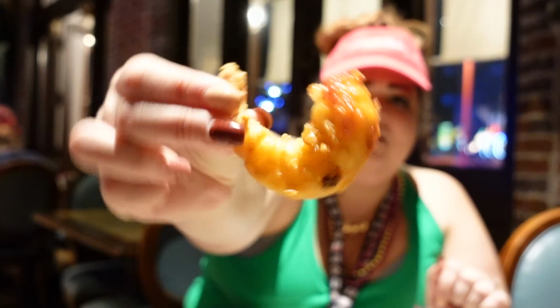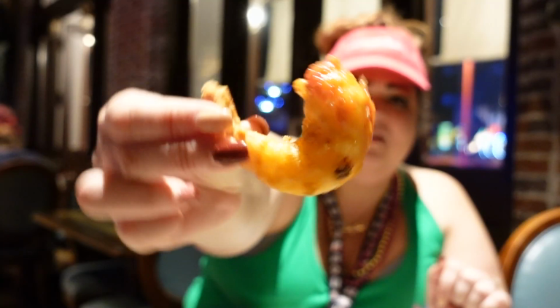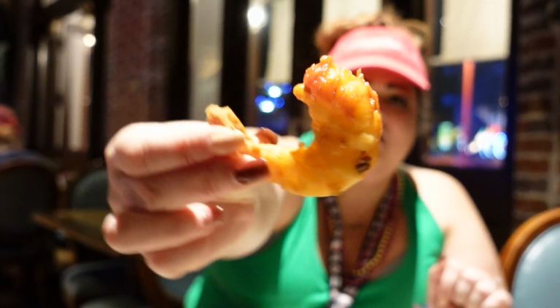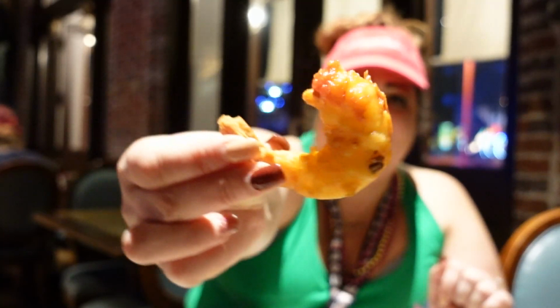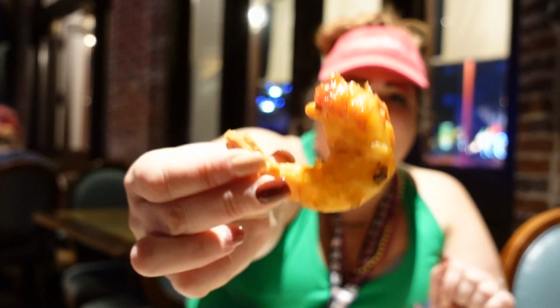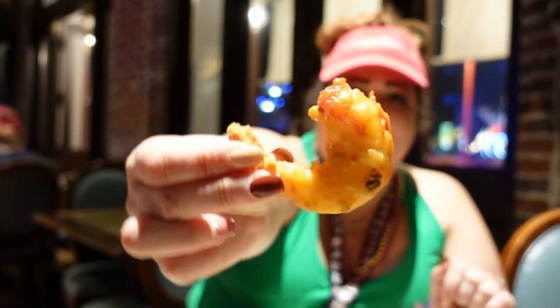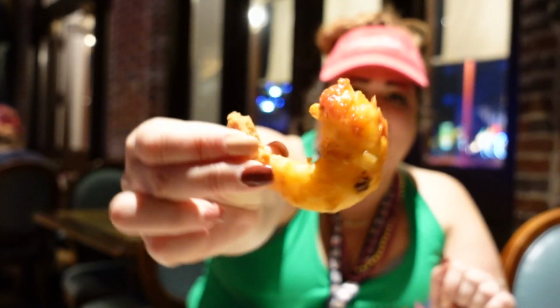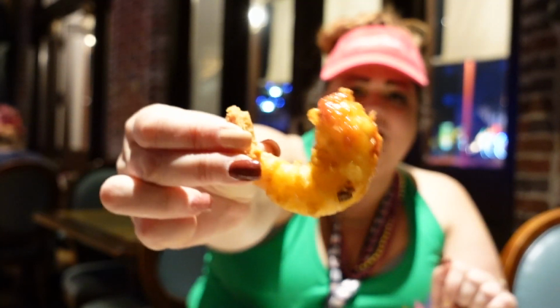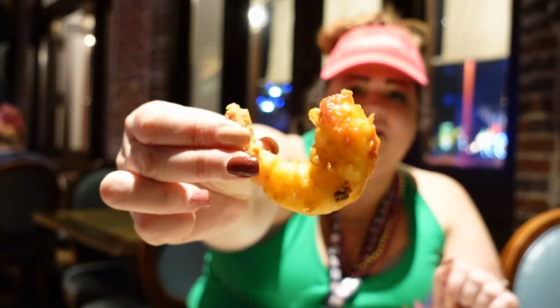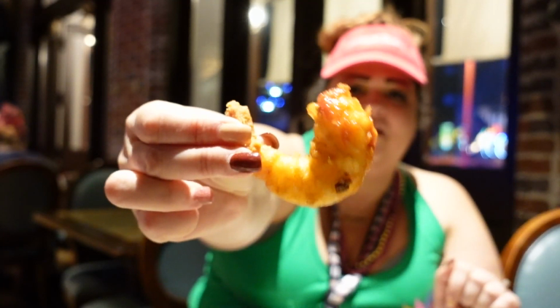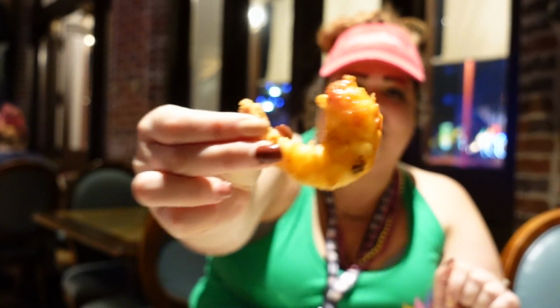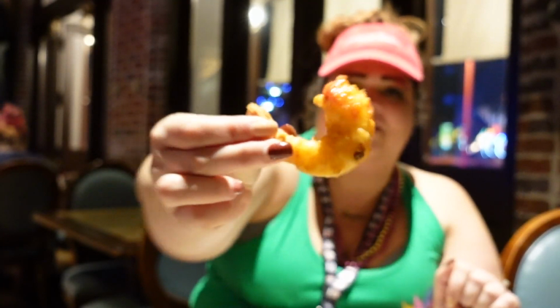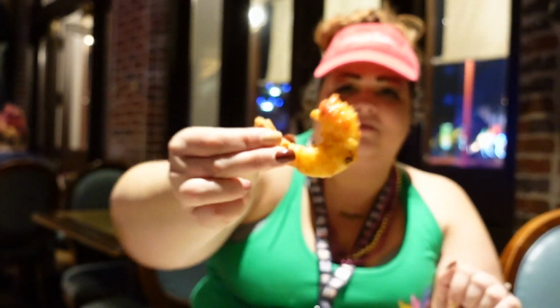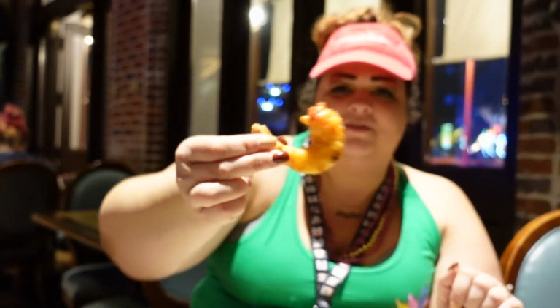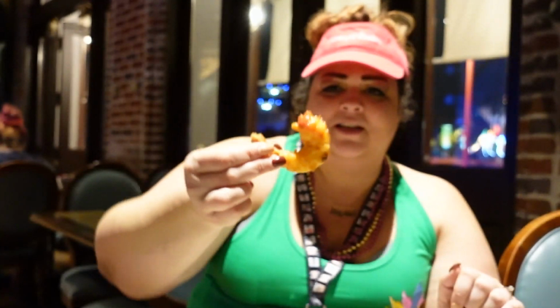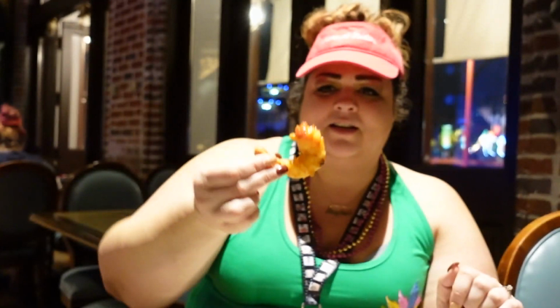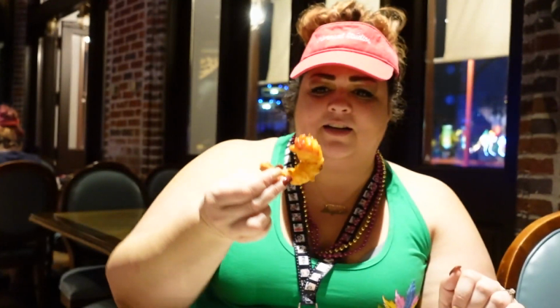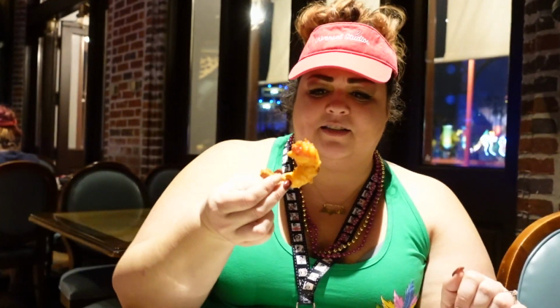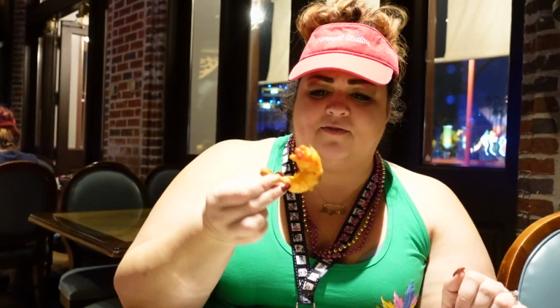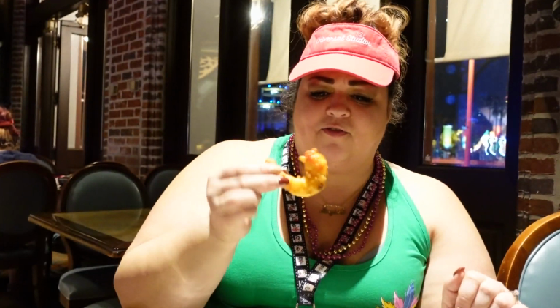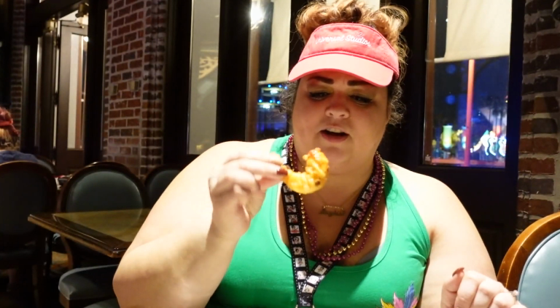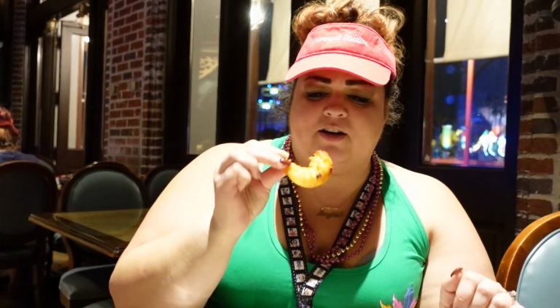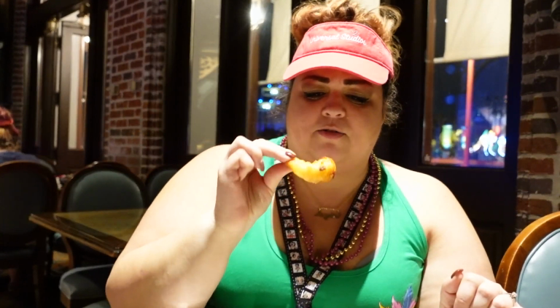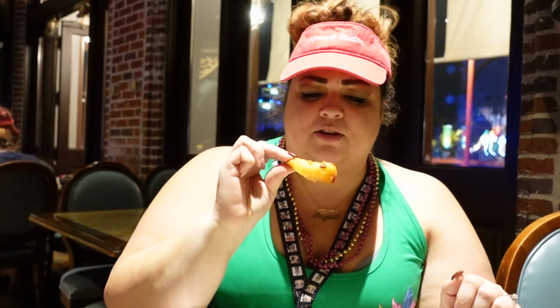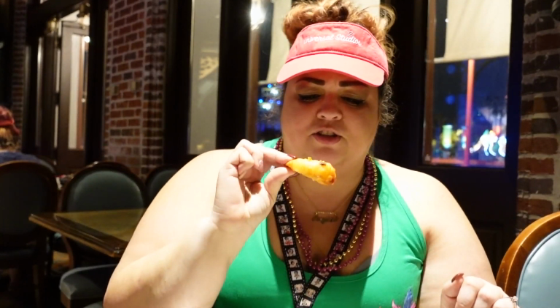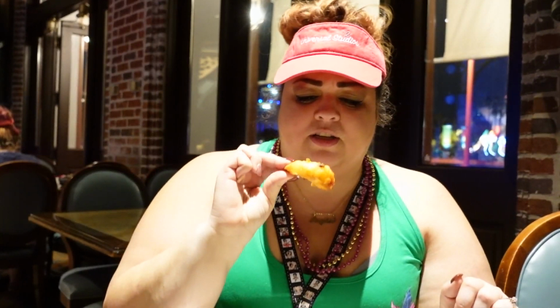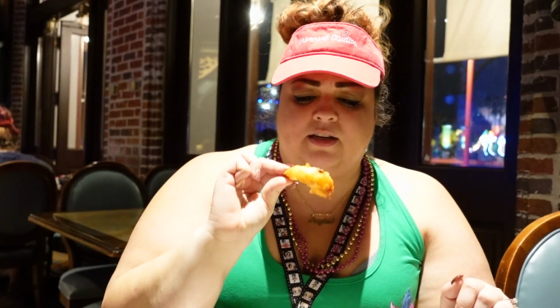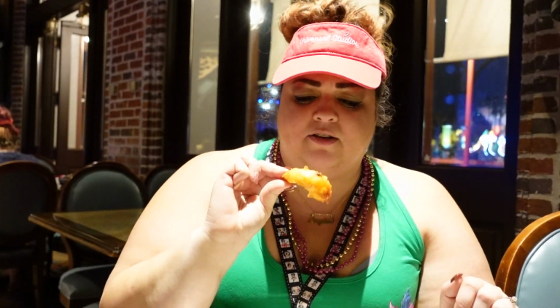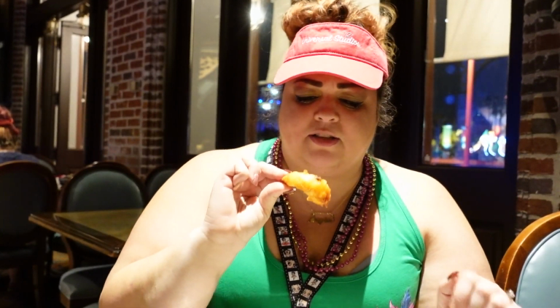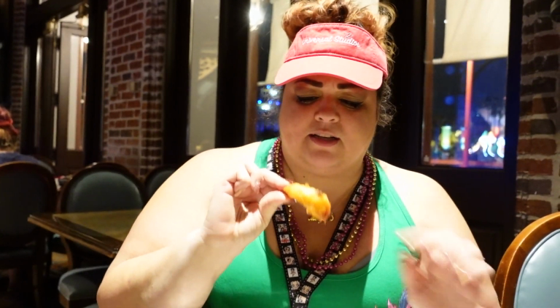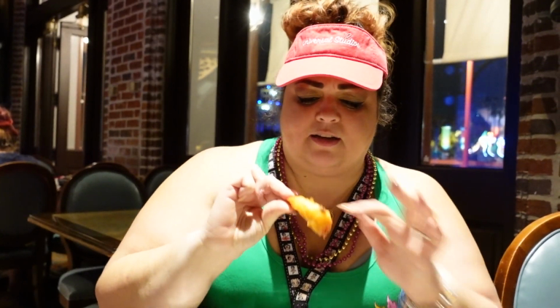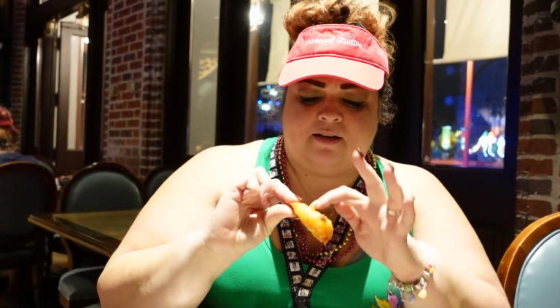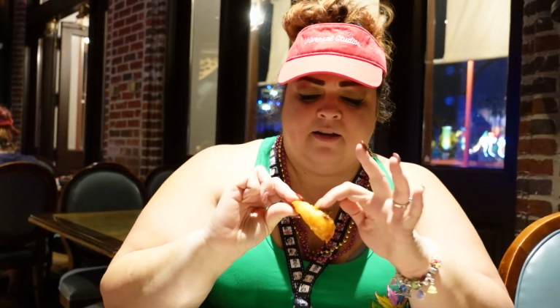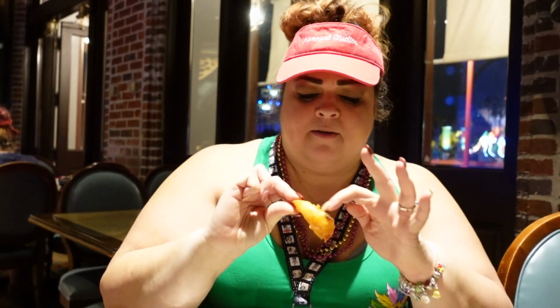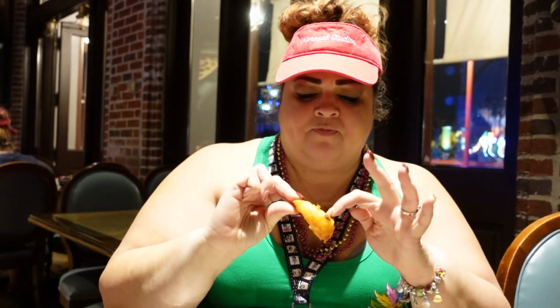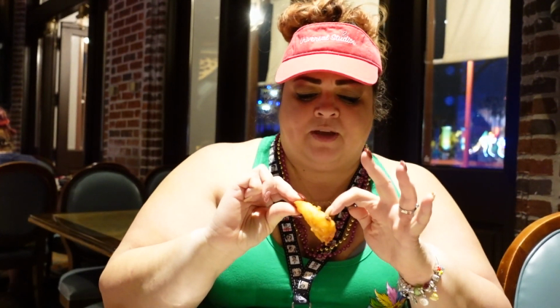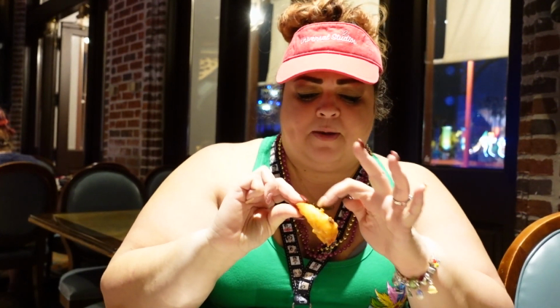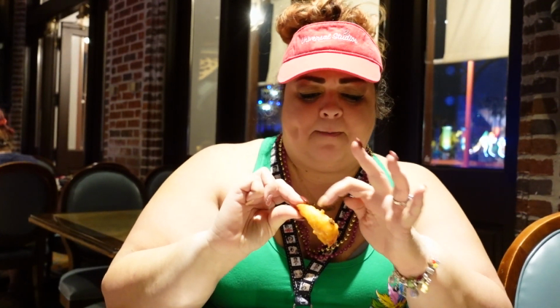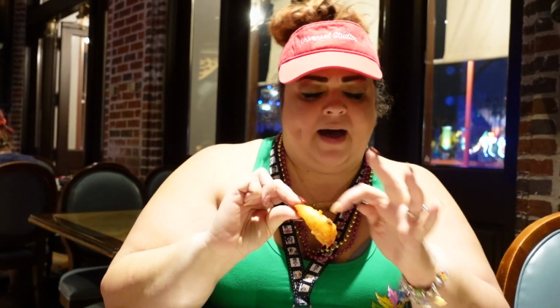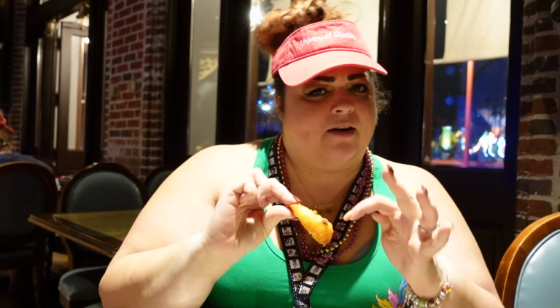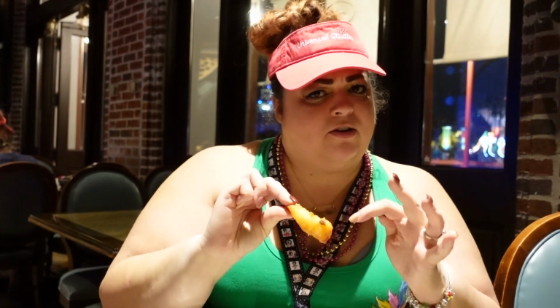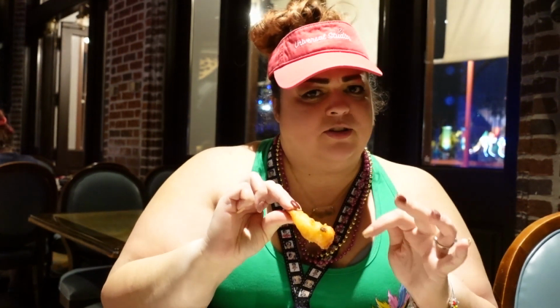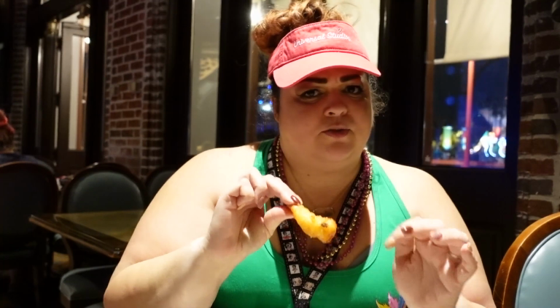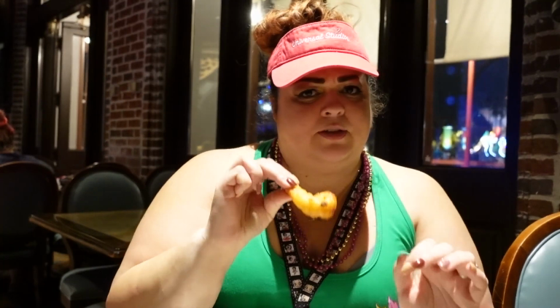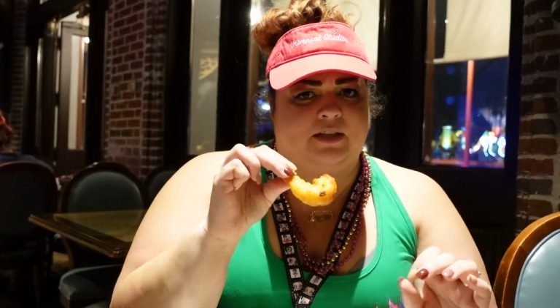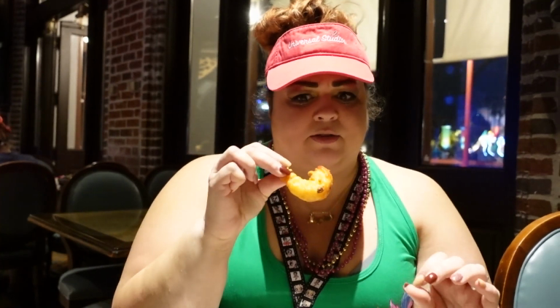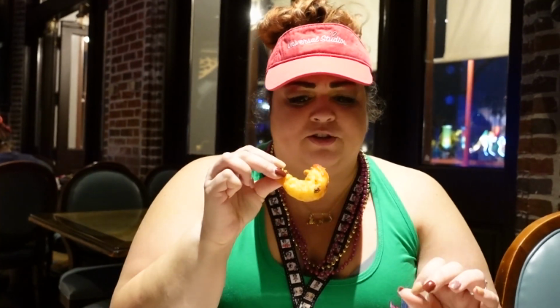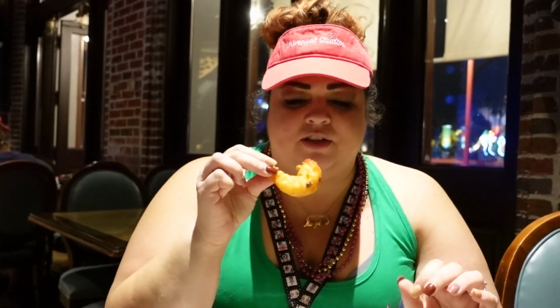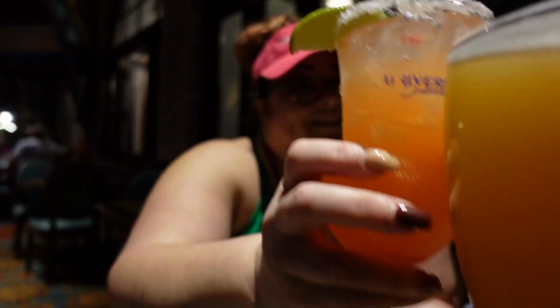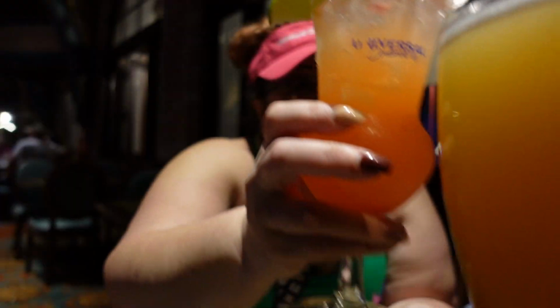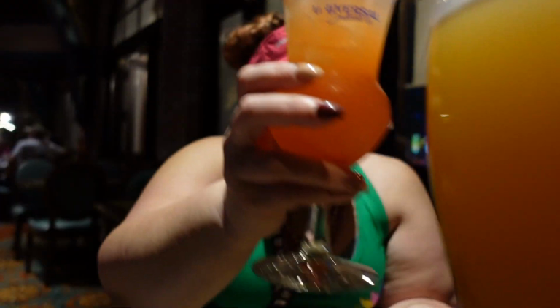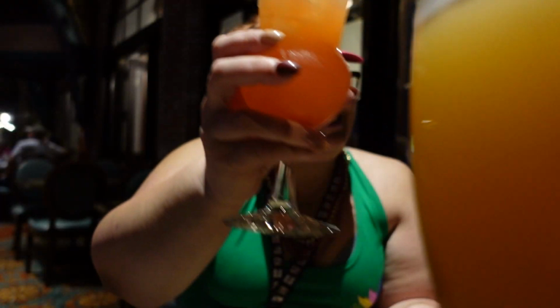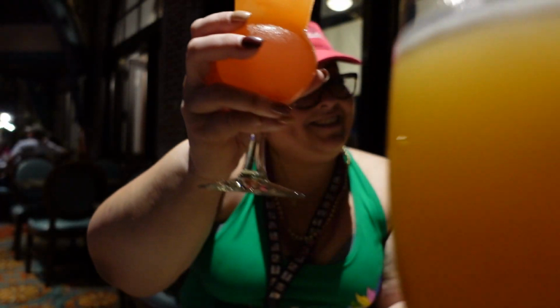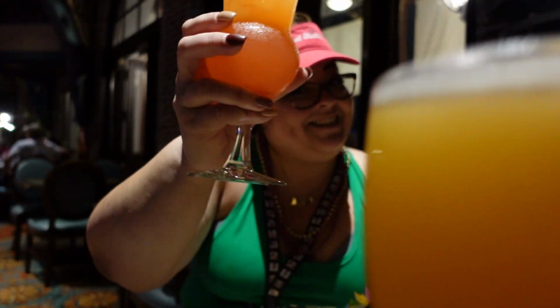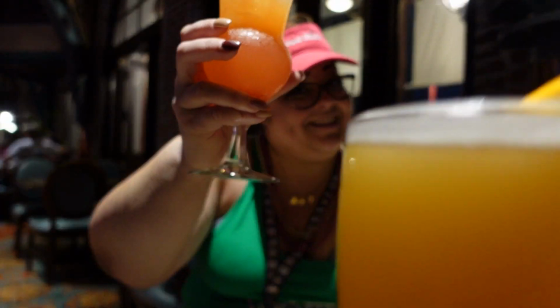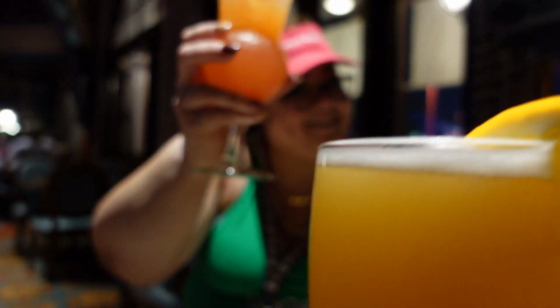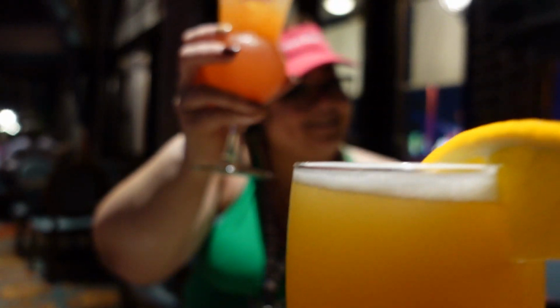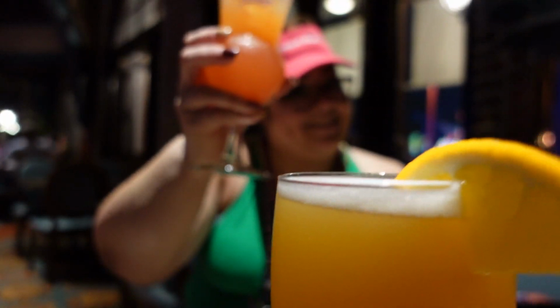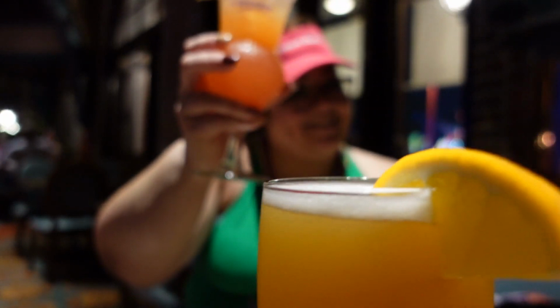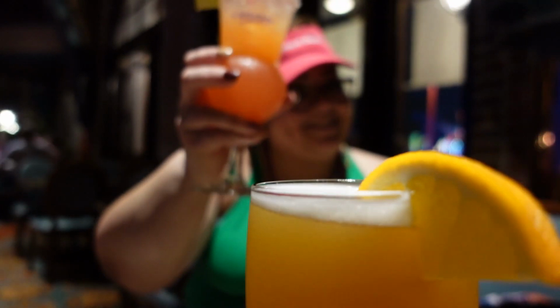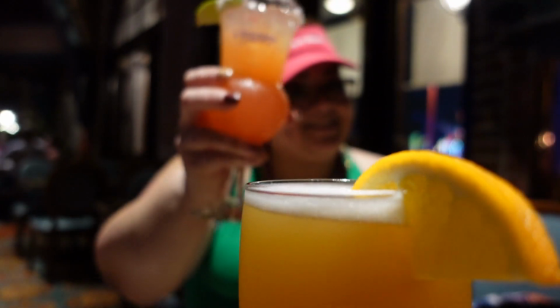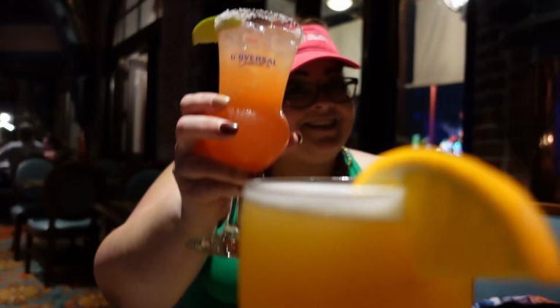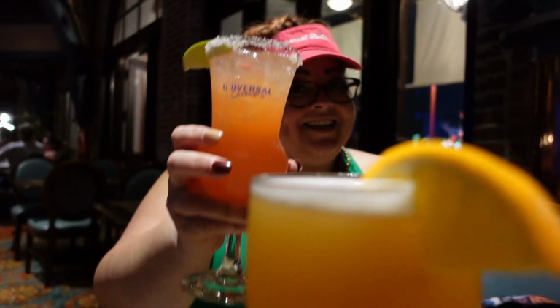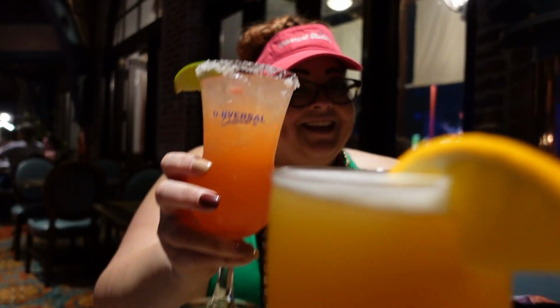Oh yeah, huge. Nice and fried. Nice and fried and crunchy. It looks like the batter looks really crunchy. Cheers! Nice!